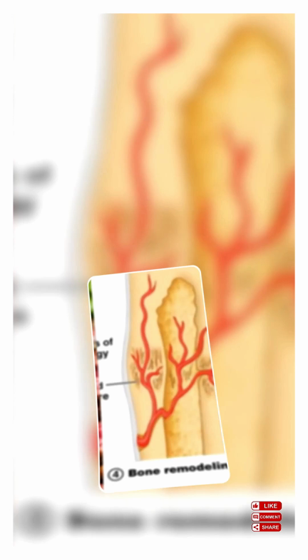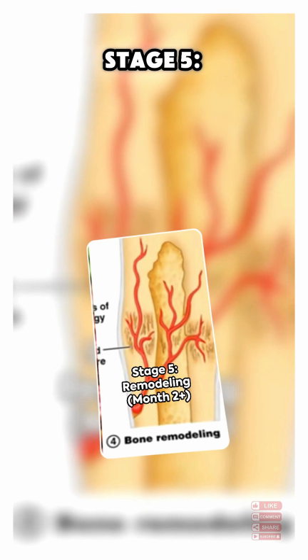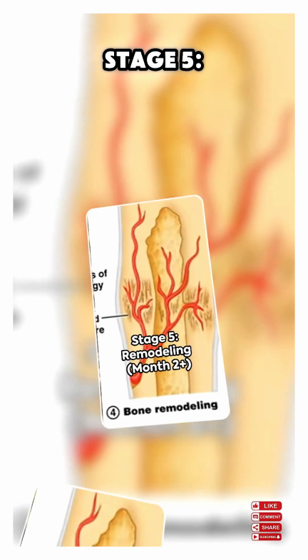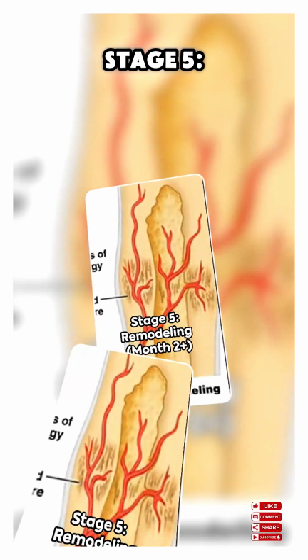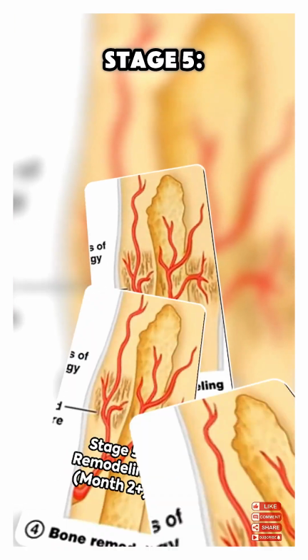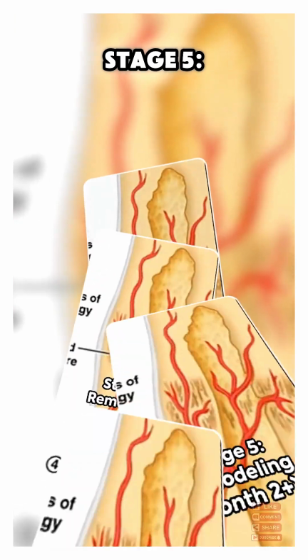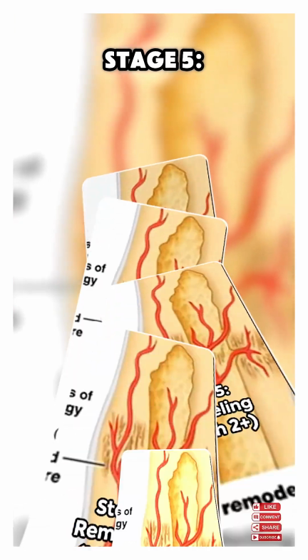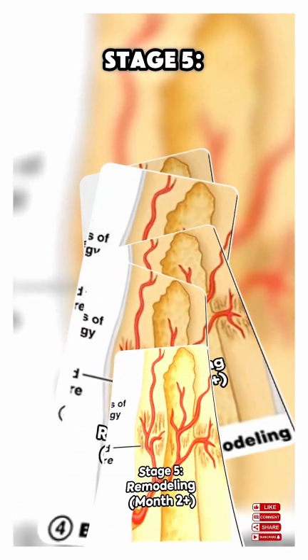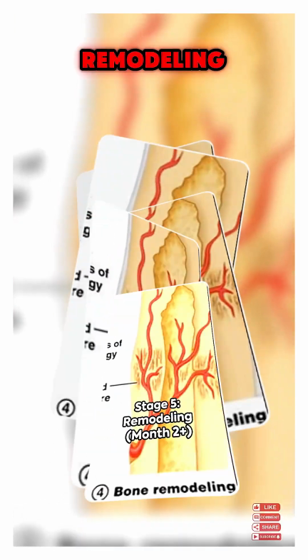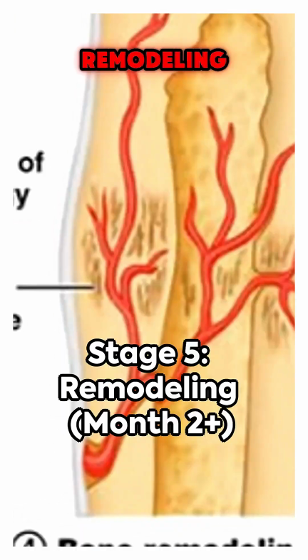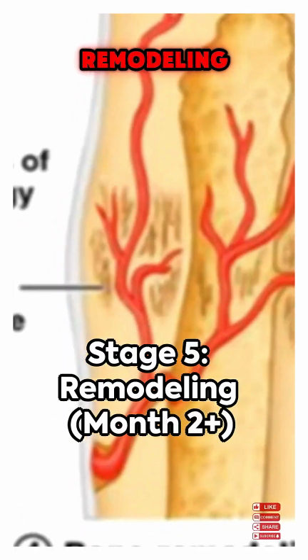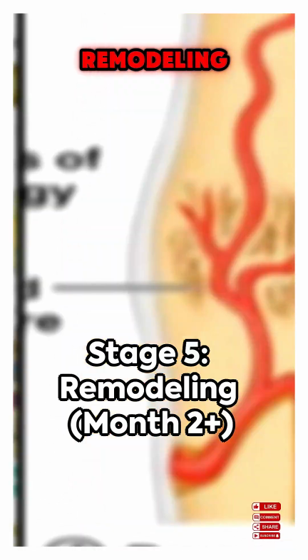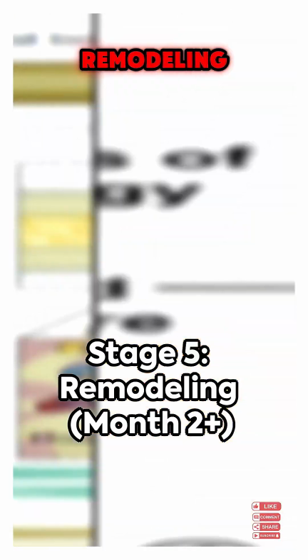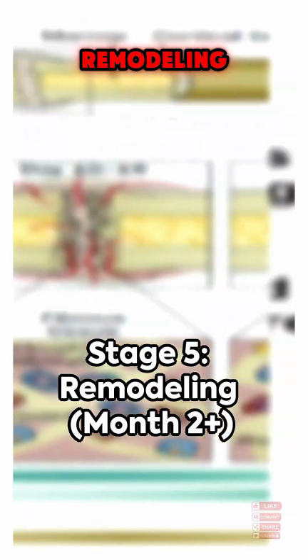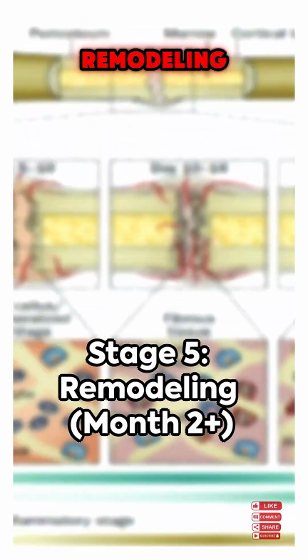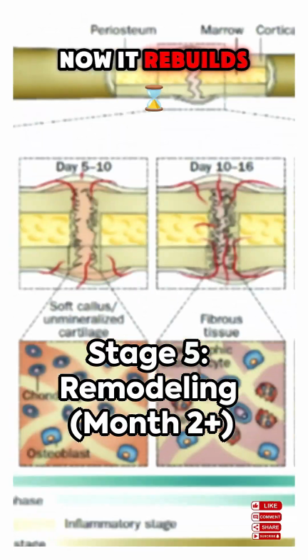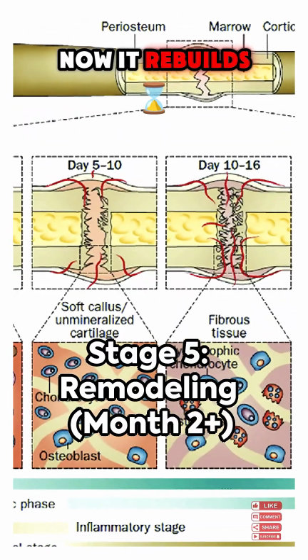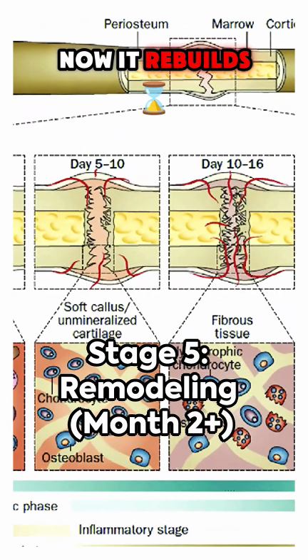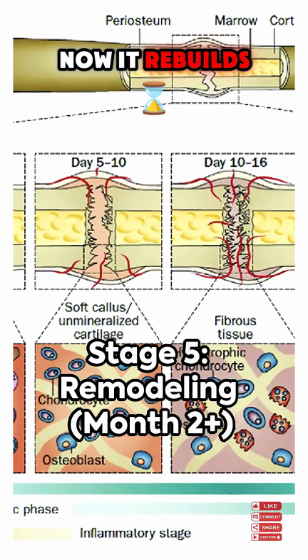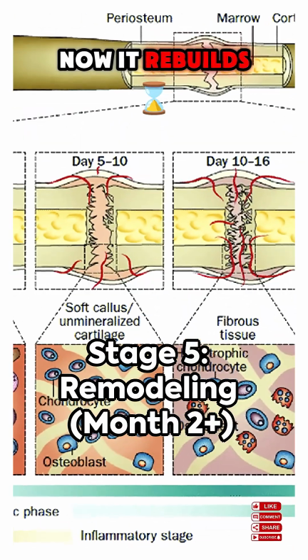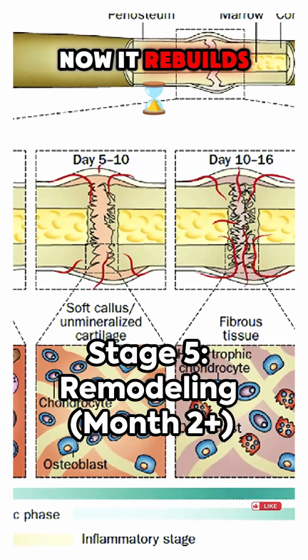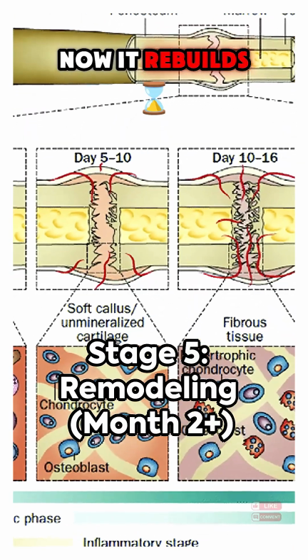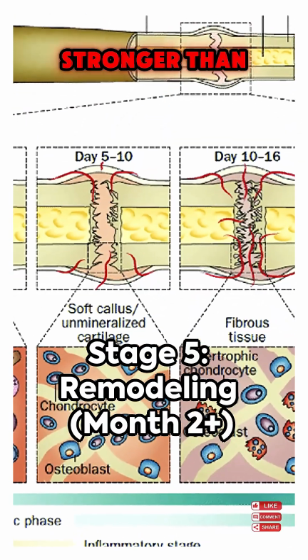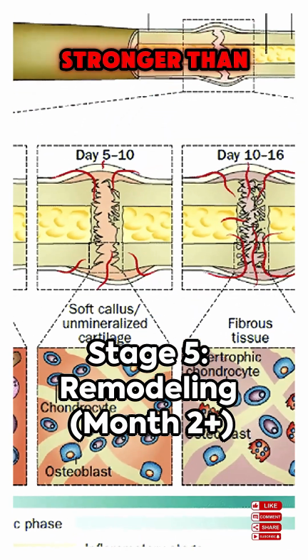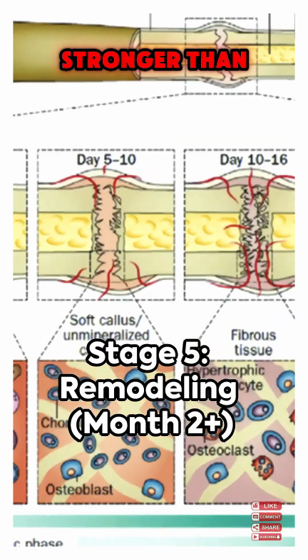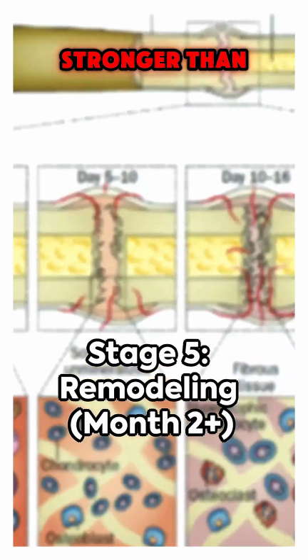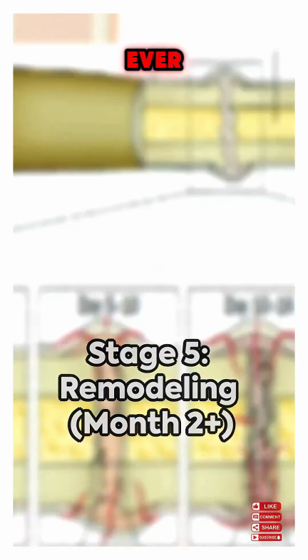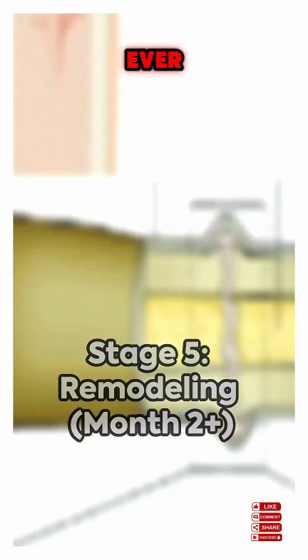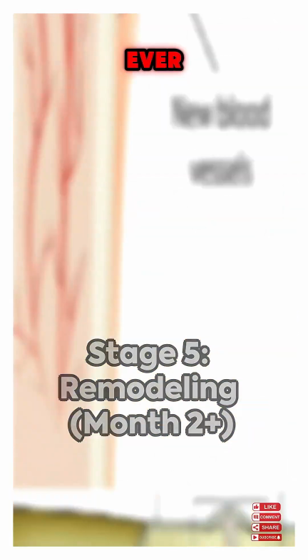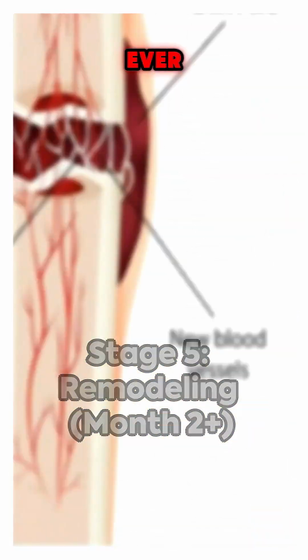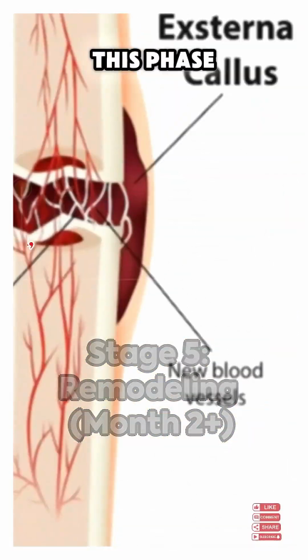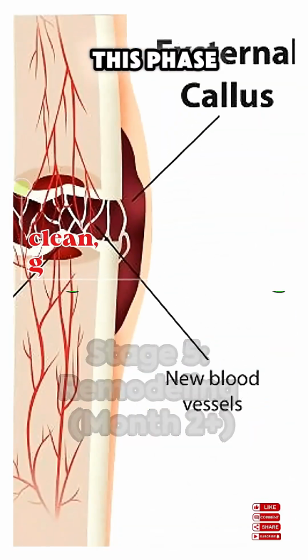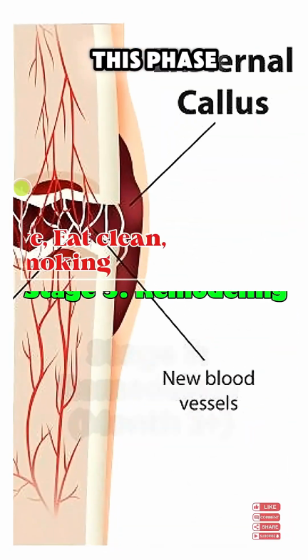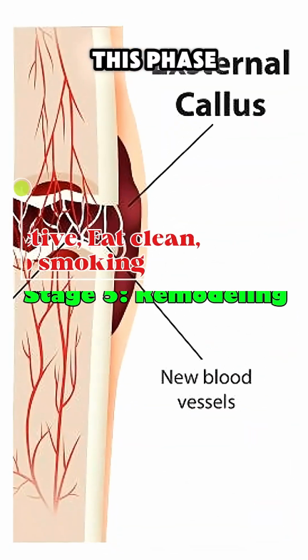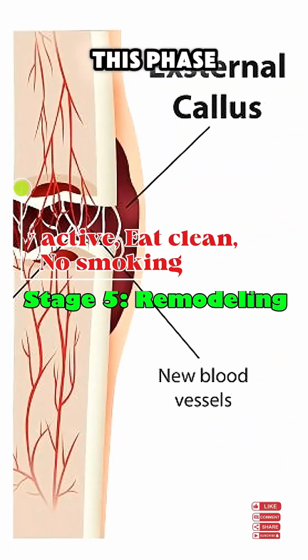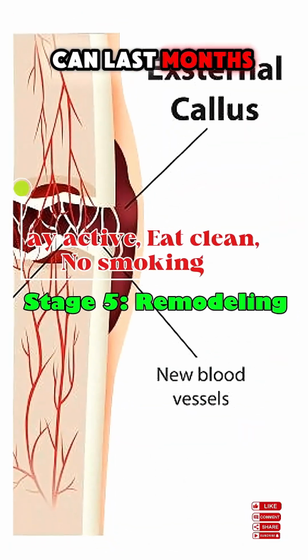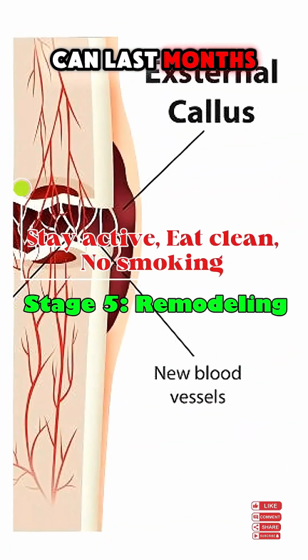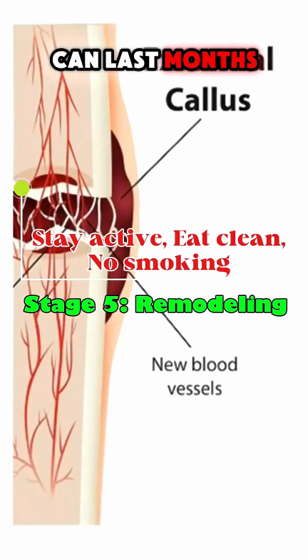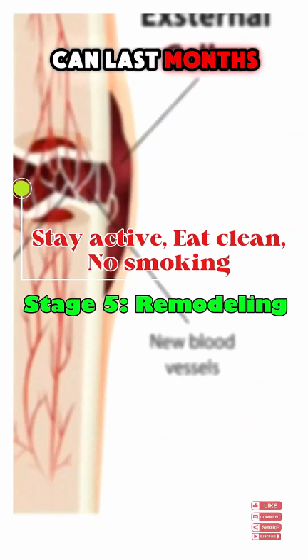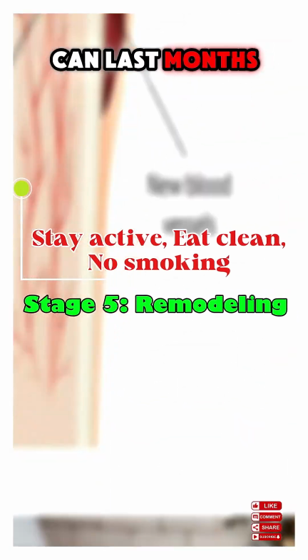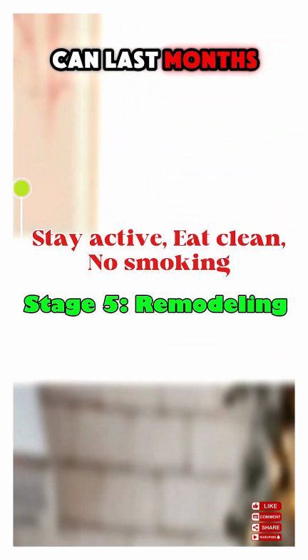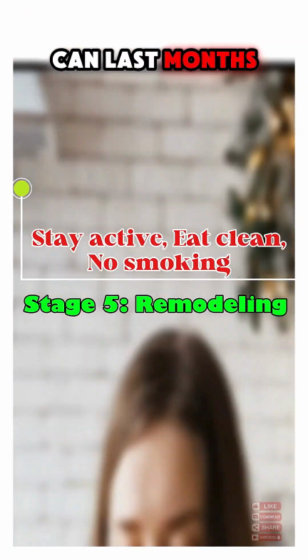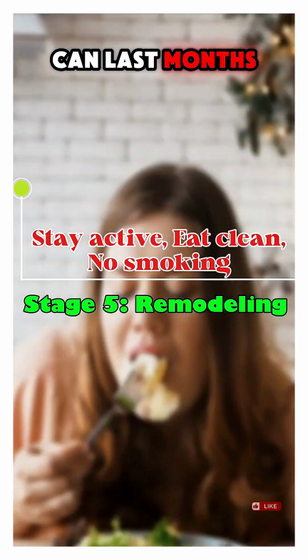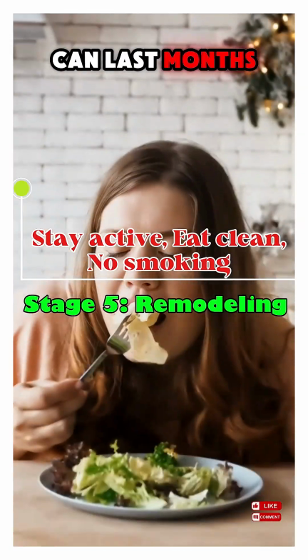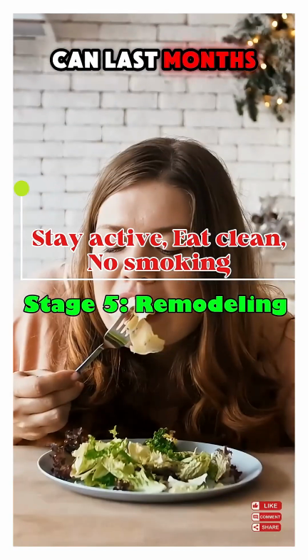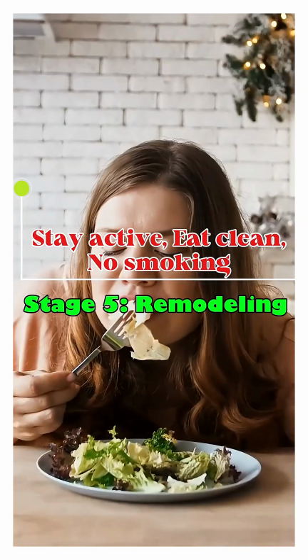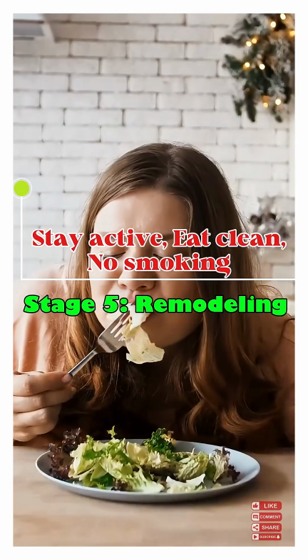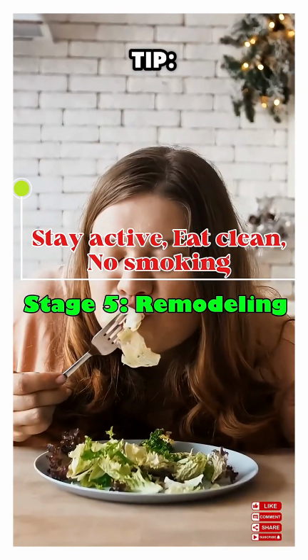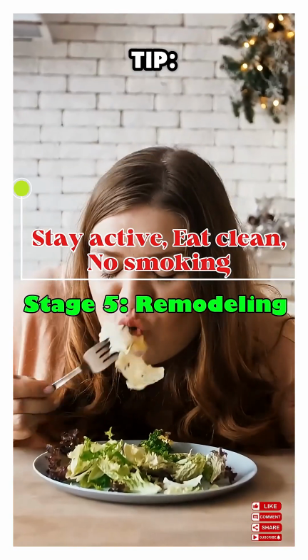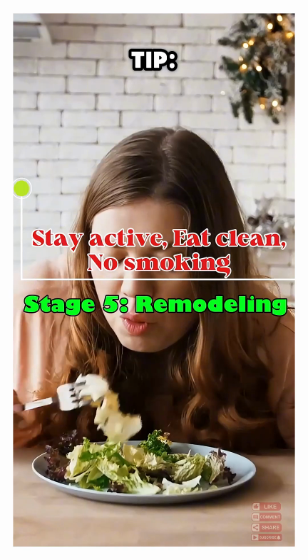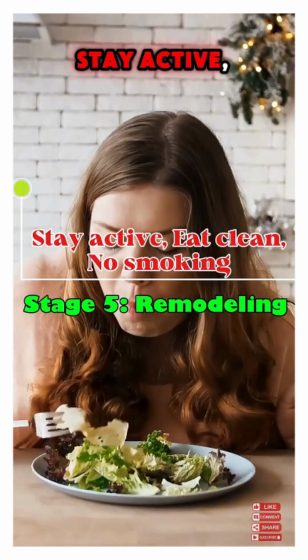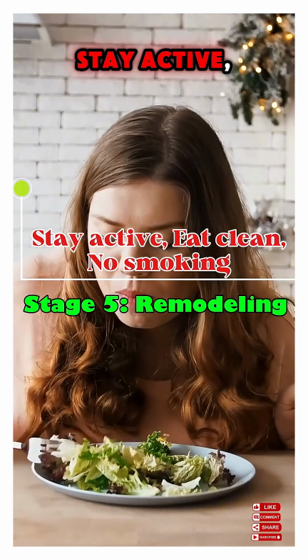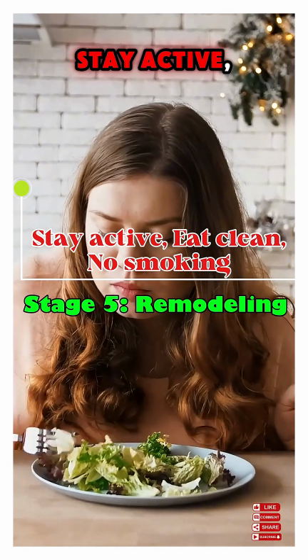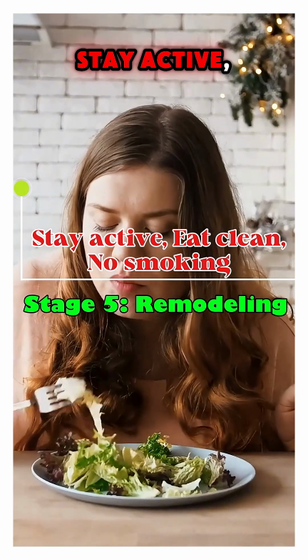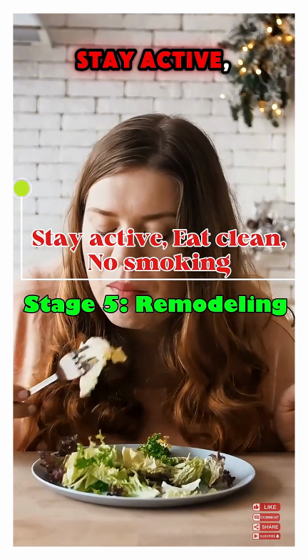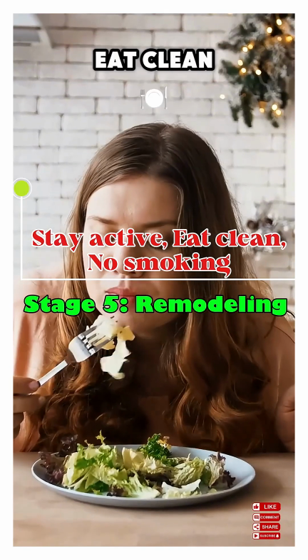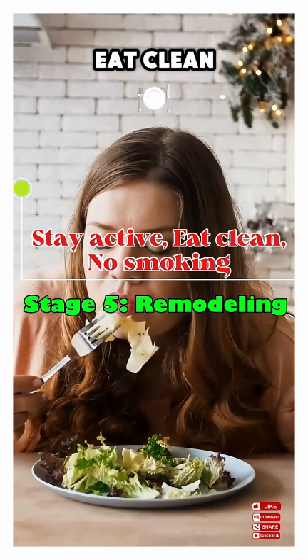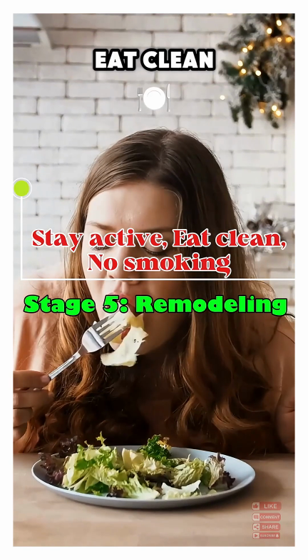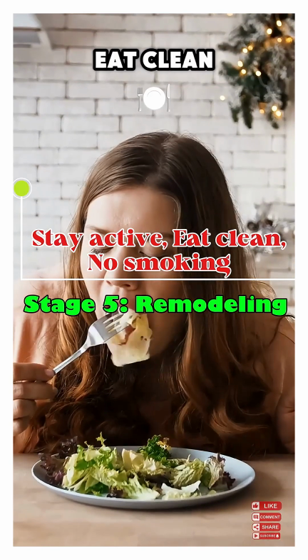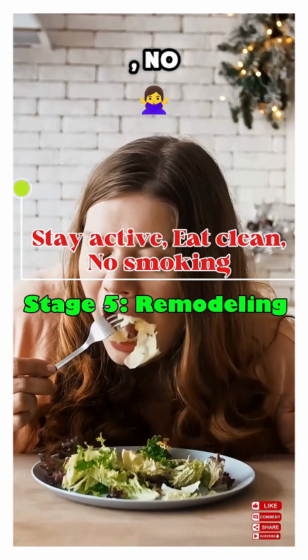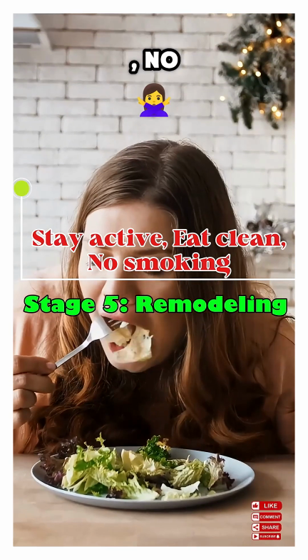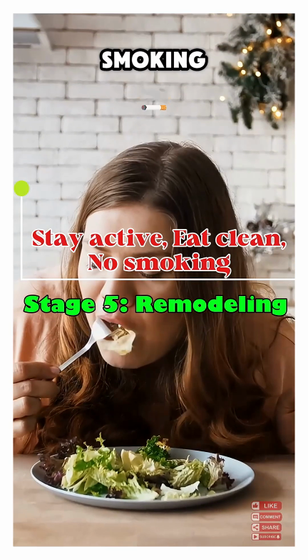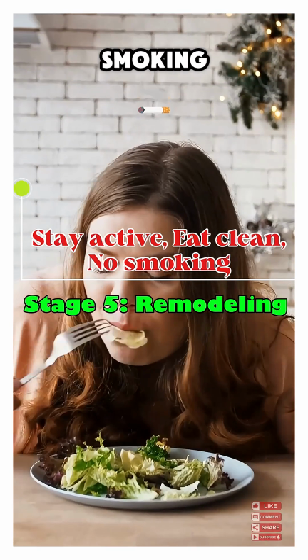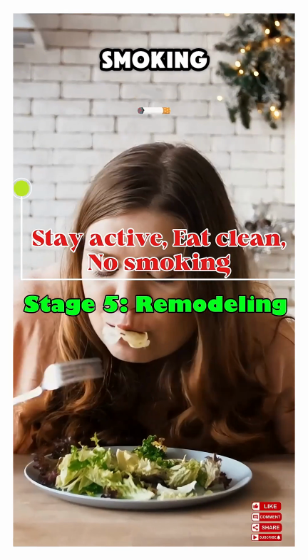Stage 5: remodeling. Now it rebuilds stronger than ever. This phase can last months. Tip: stay active, eat clean, no smoking.